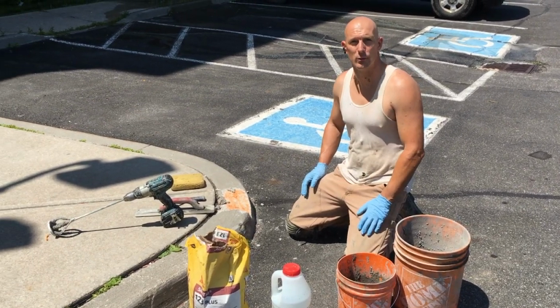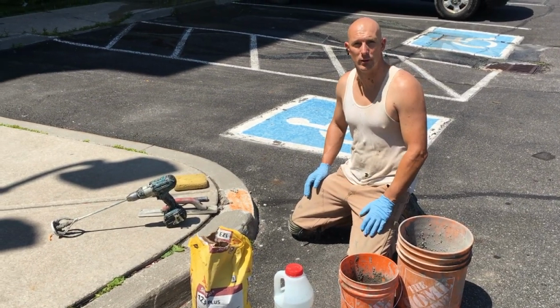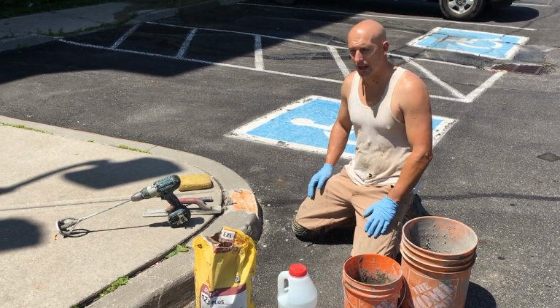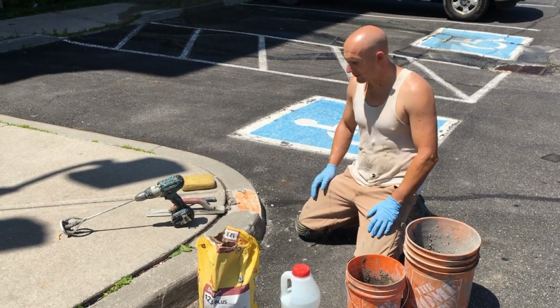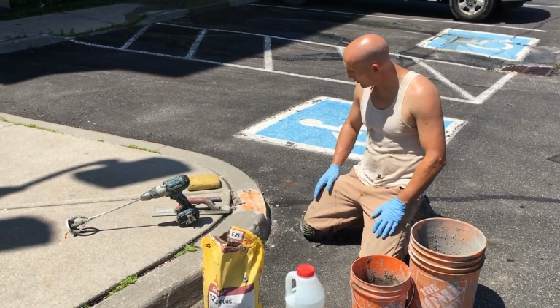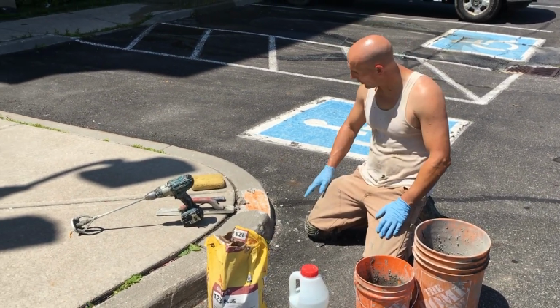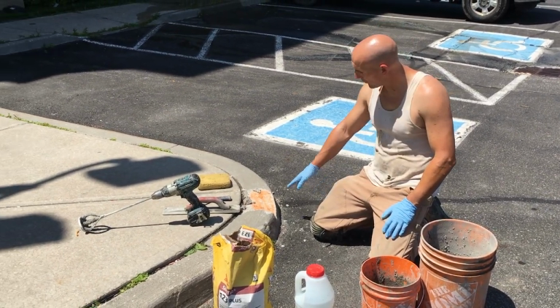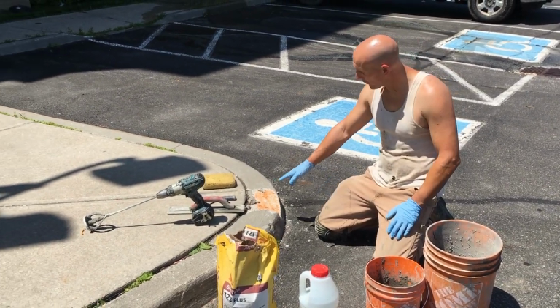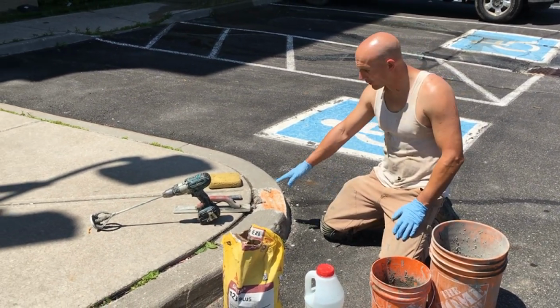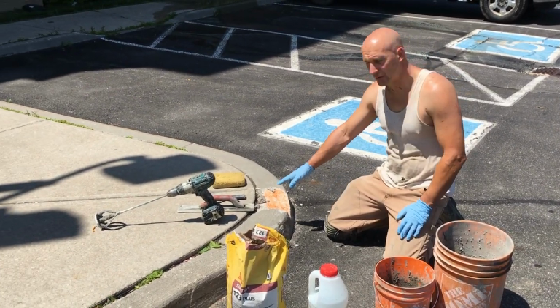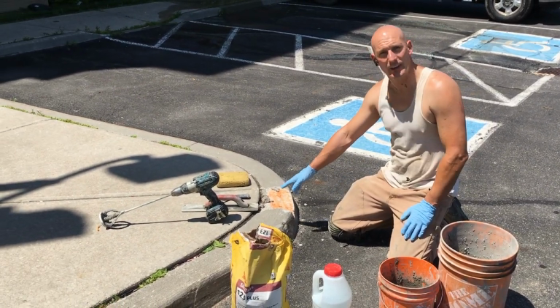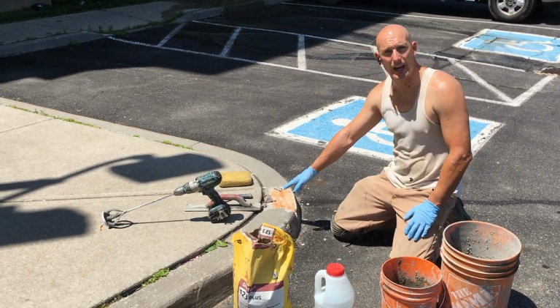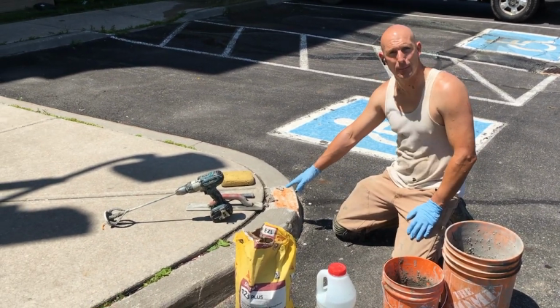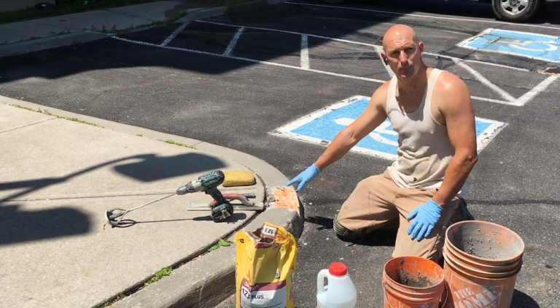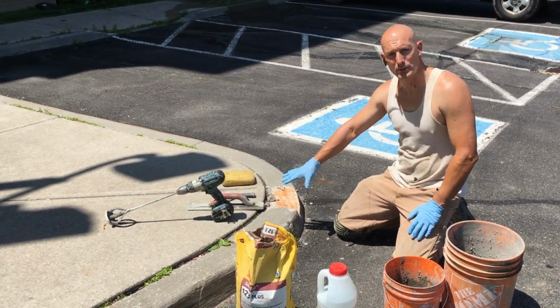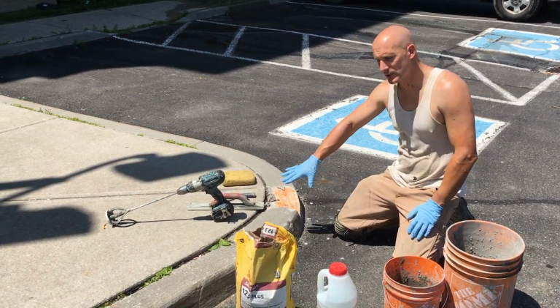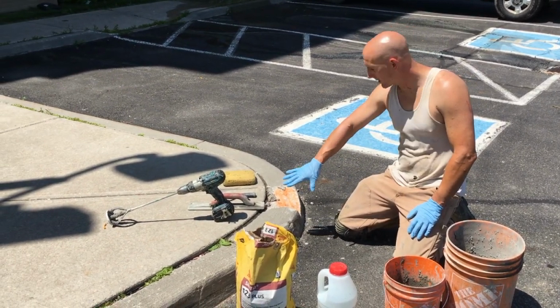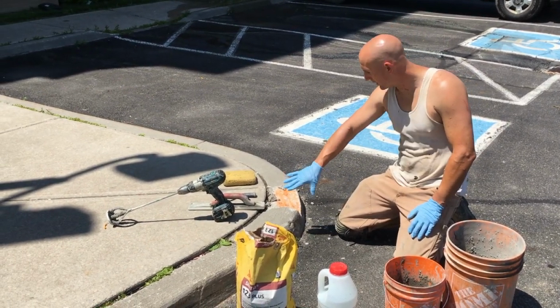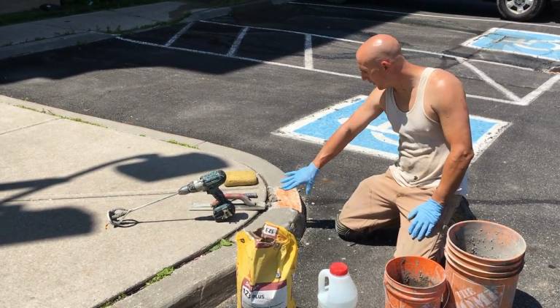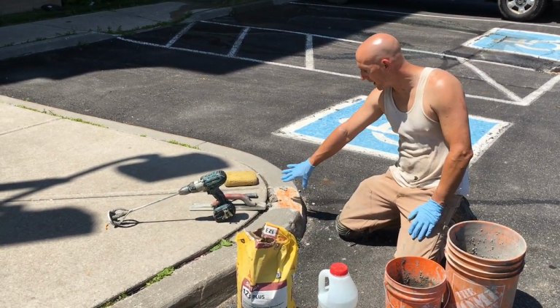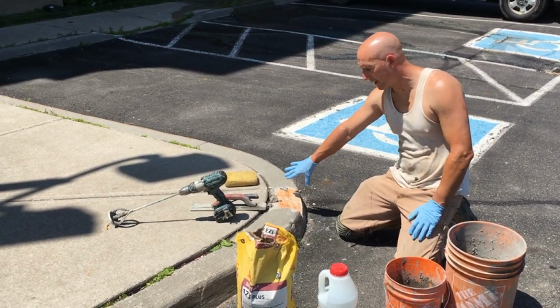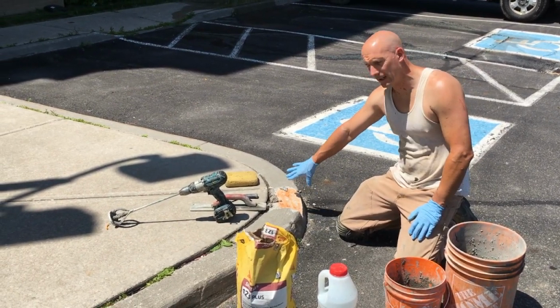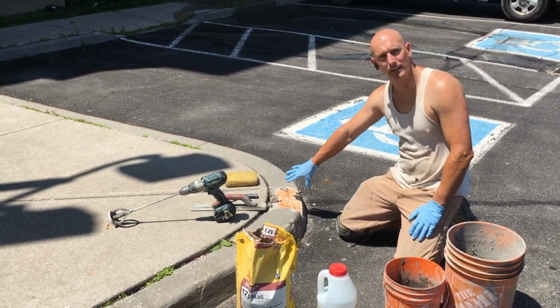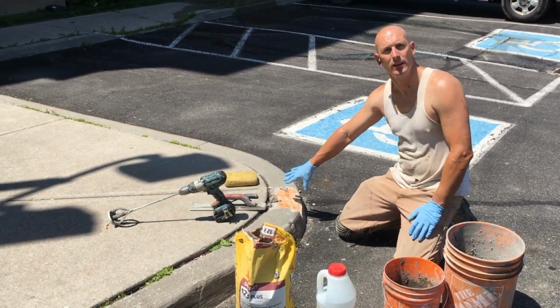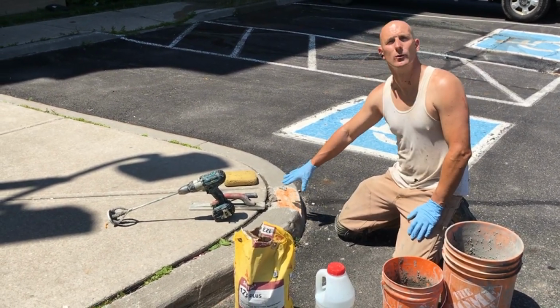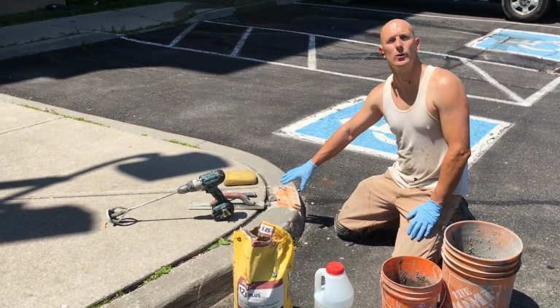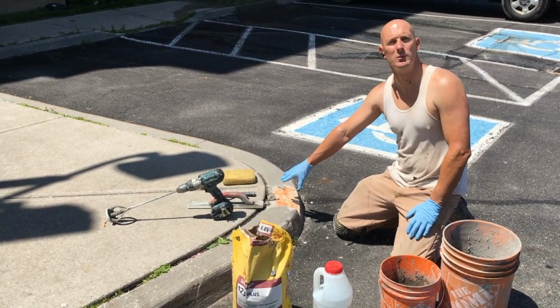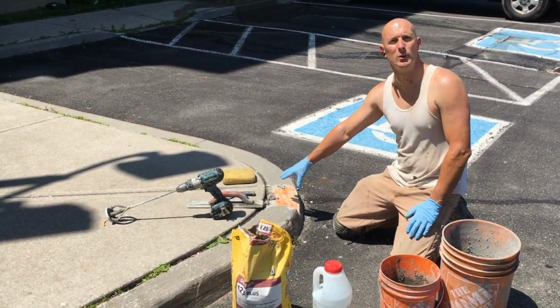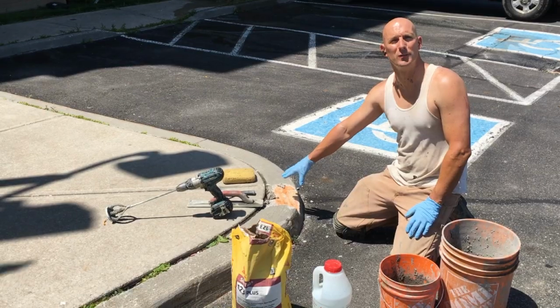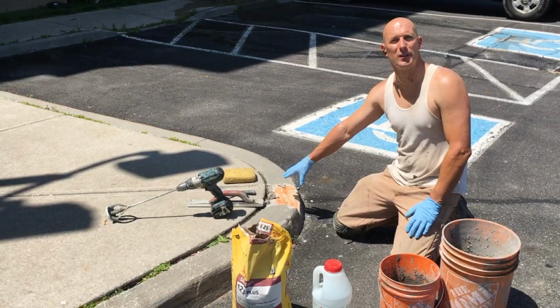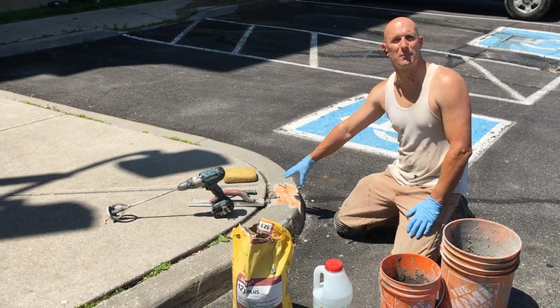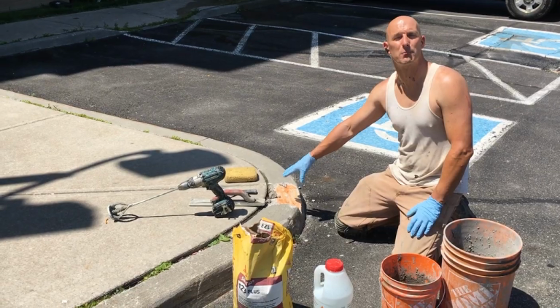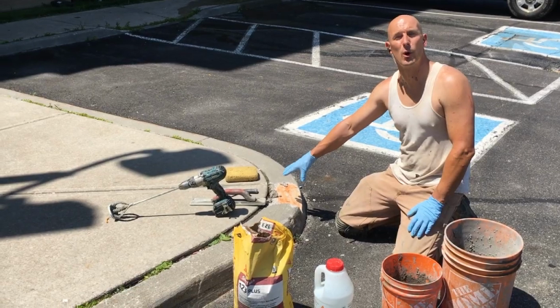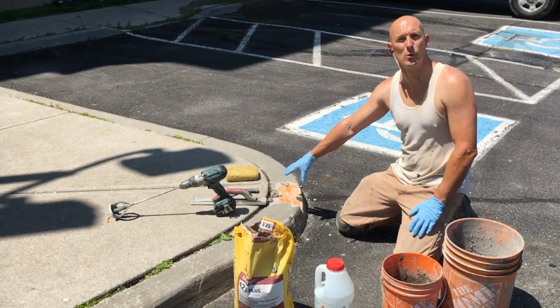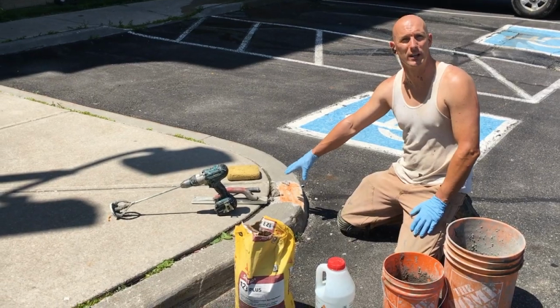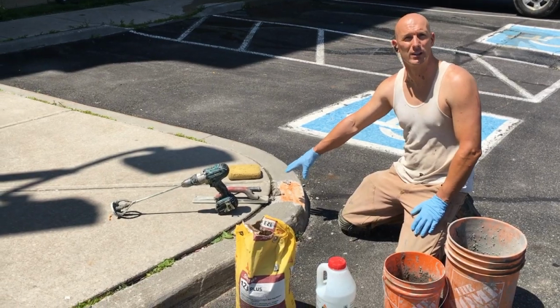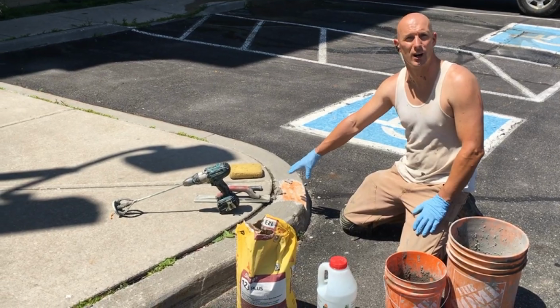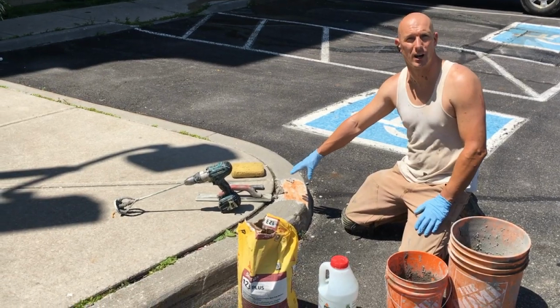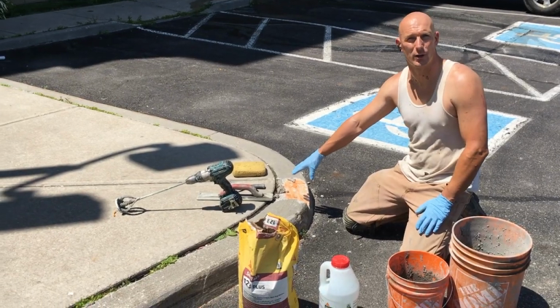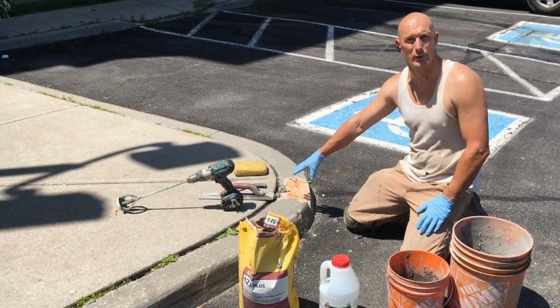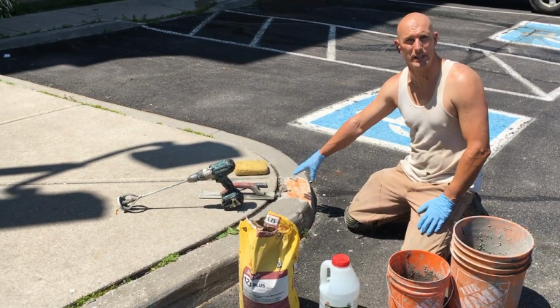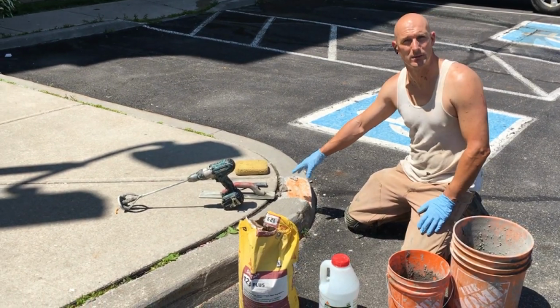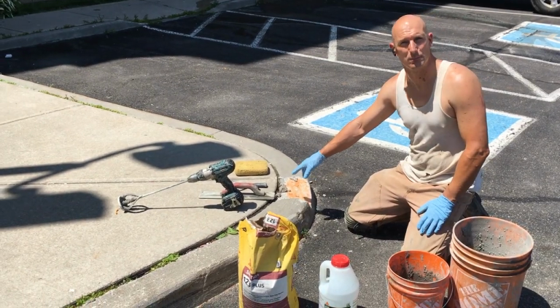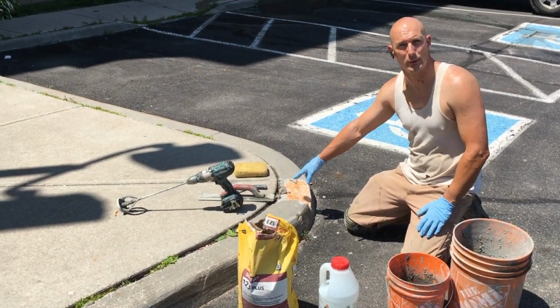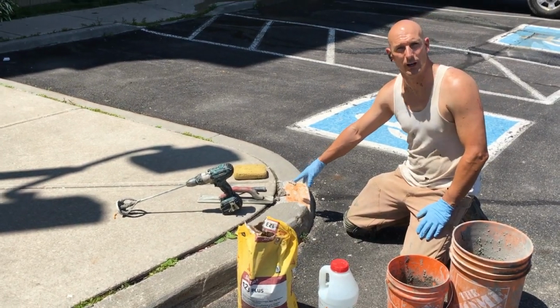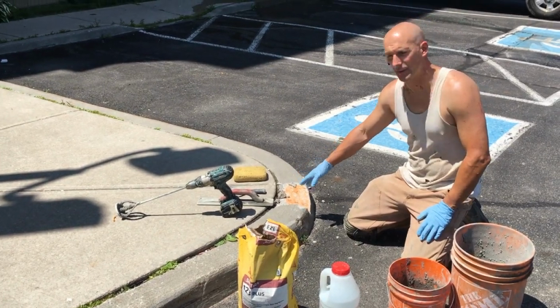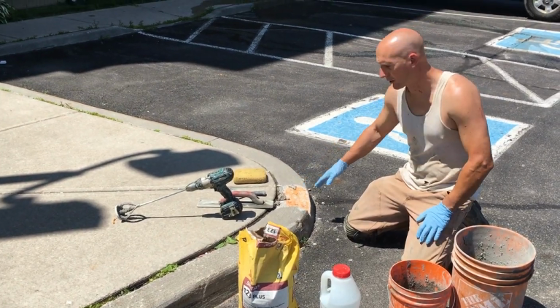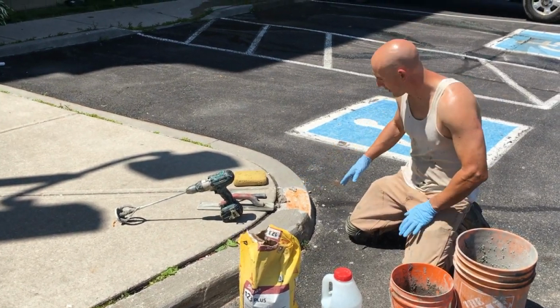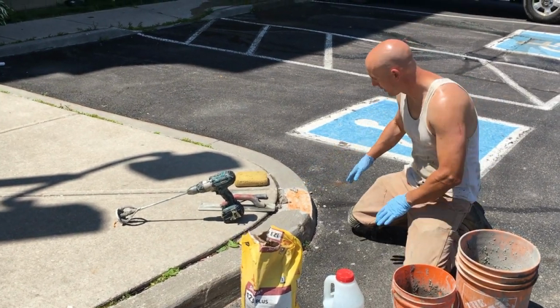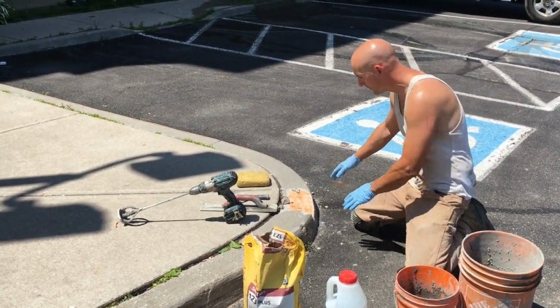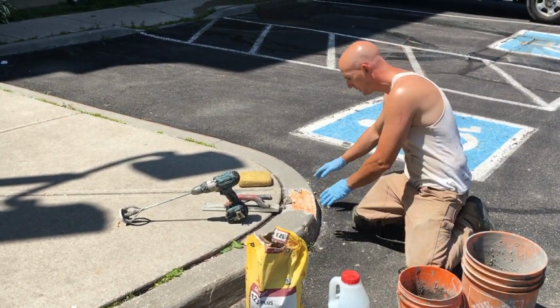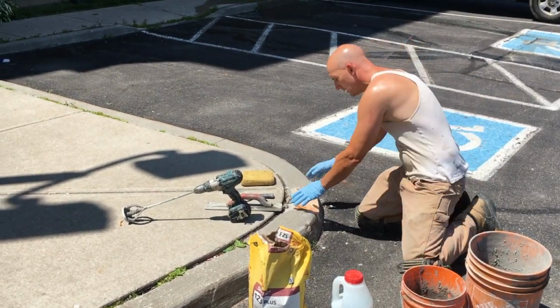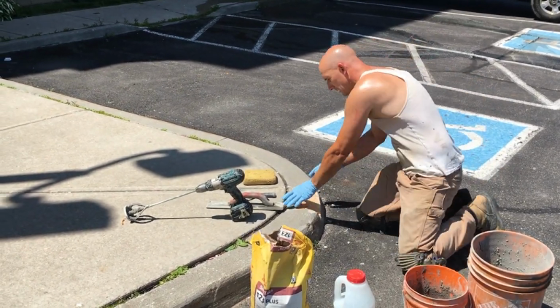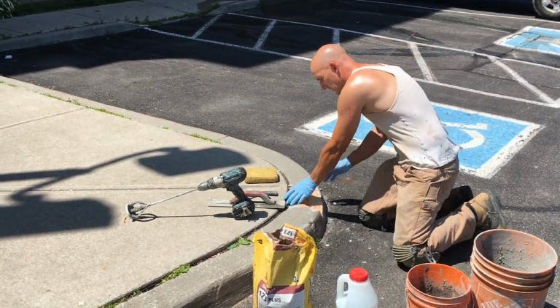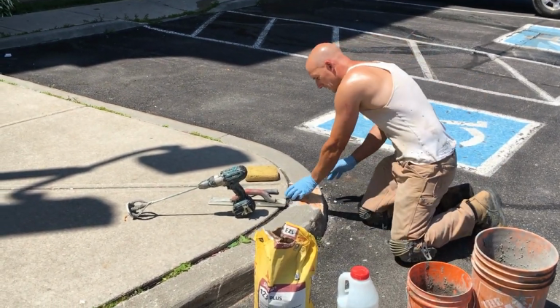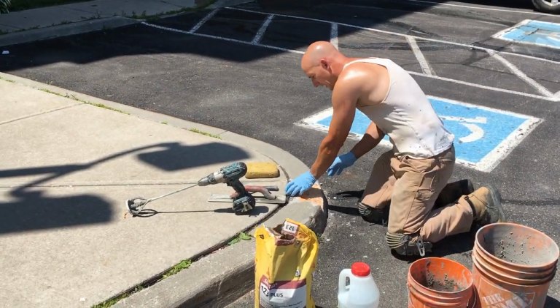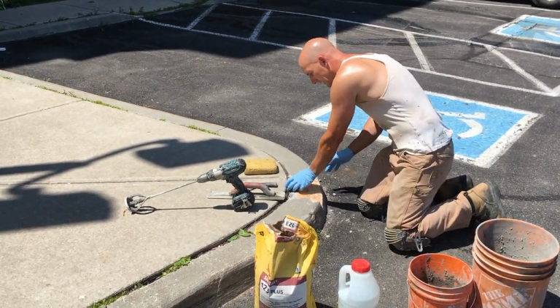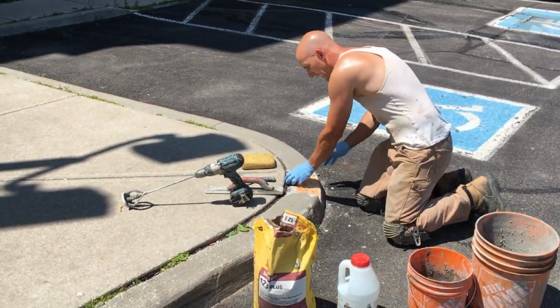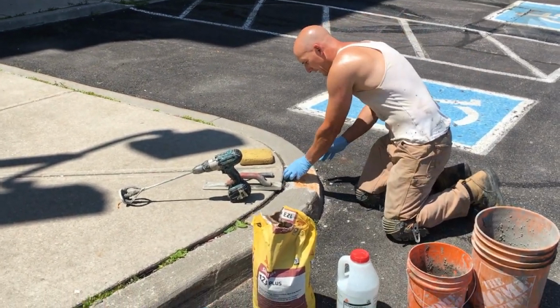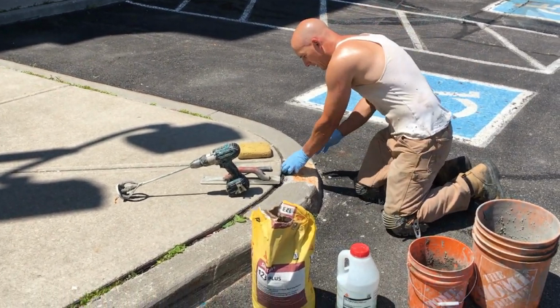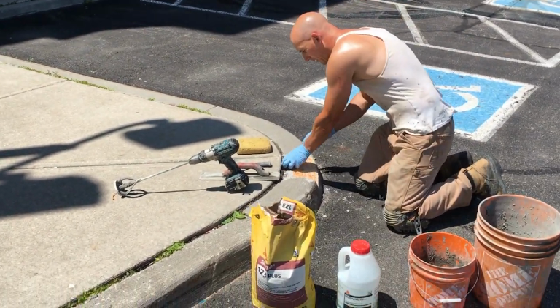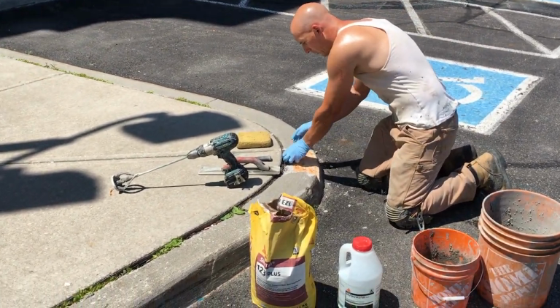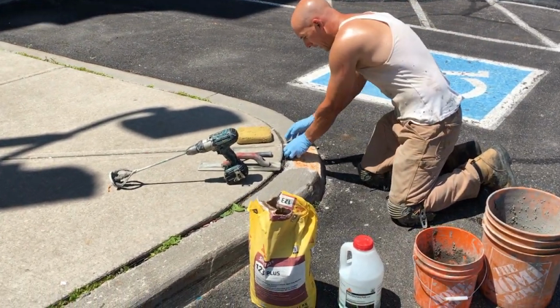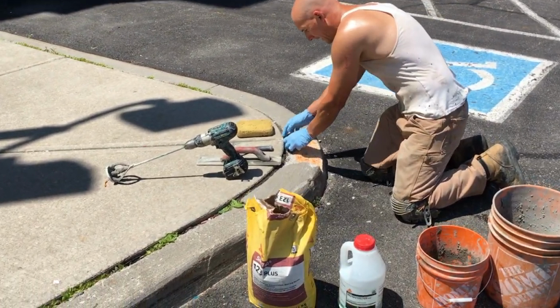So the first step is we're just going to go ahead and remove the broken concrete debris on the curb, just to get that out of the way.